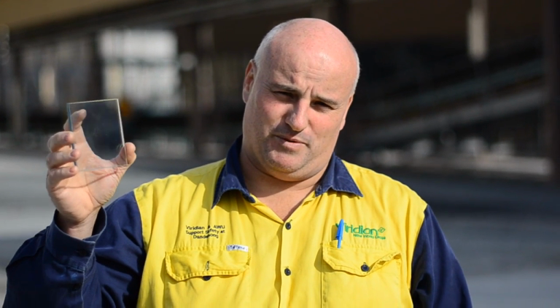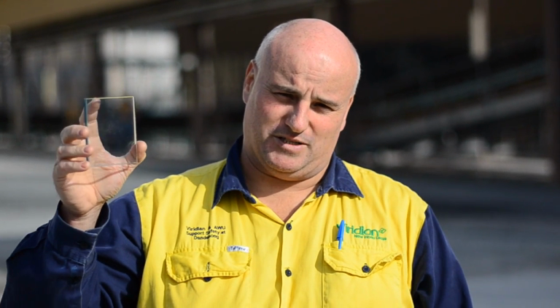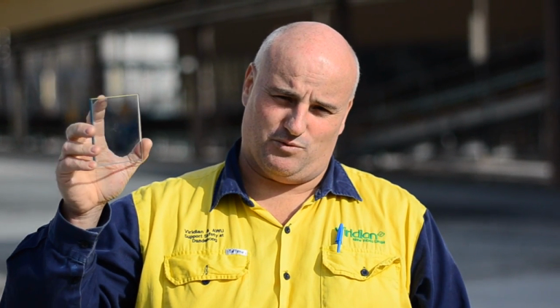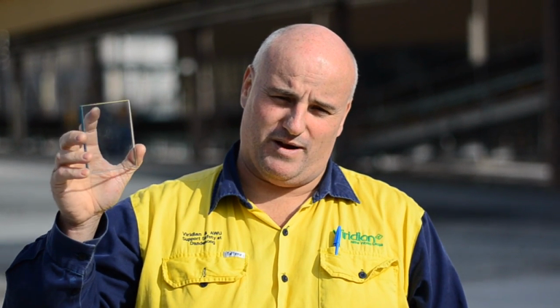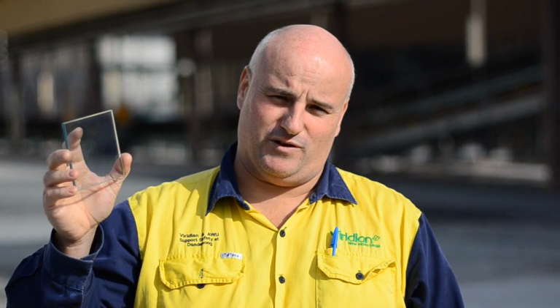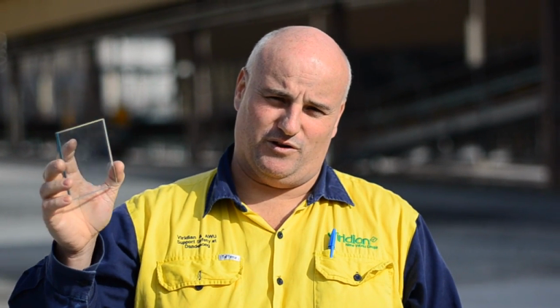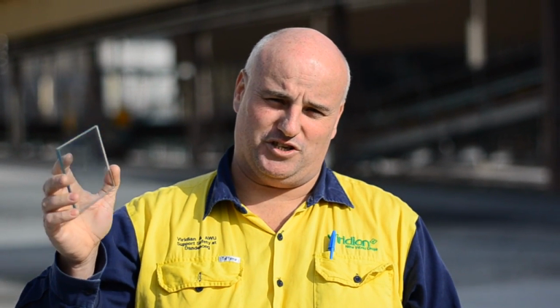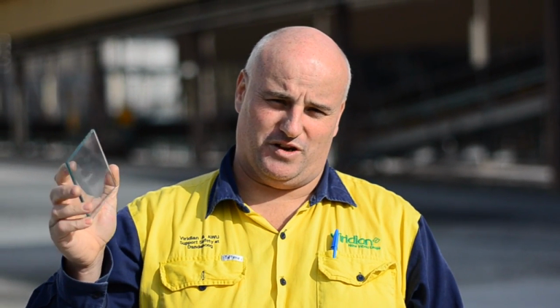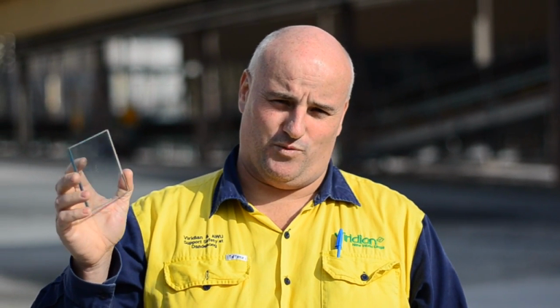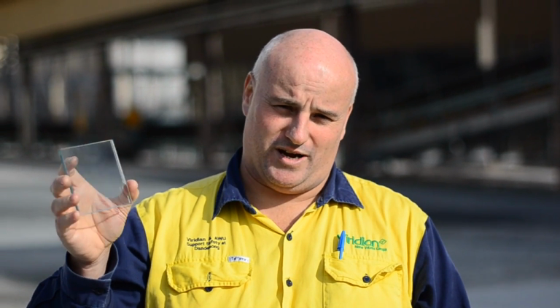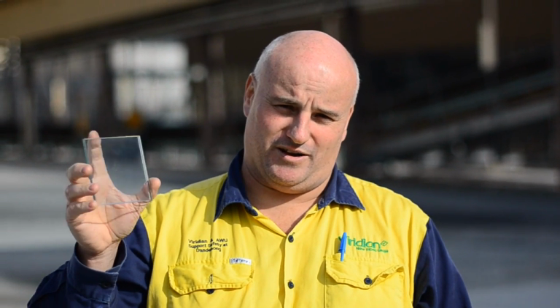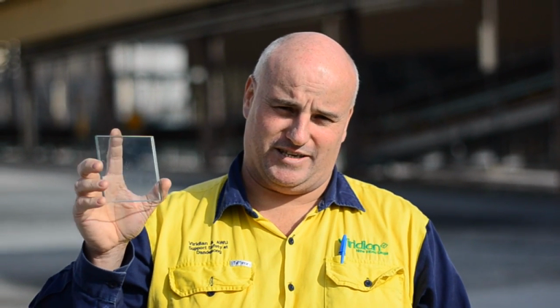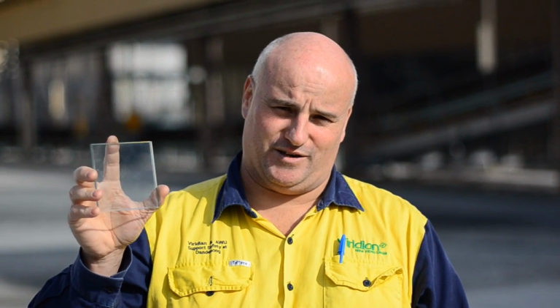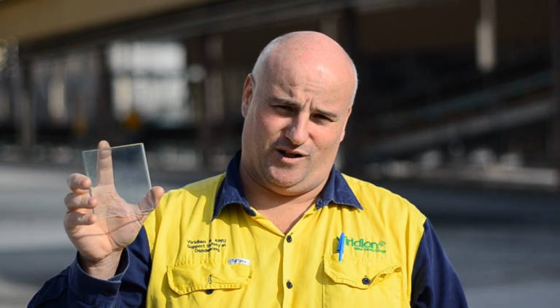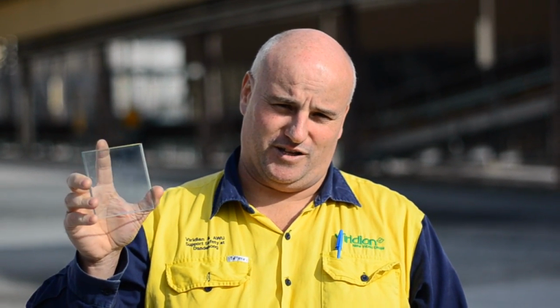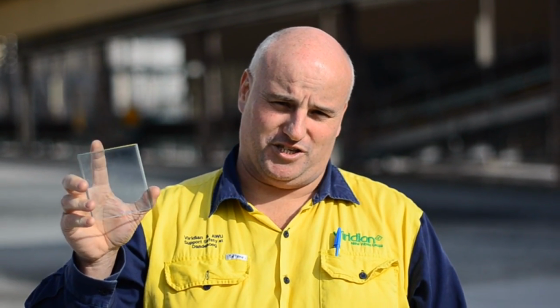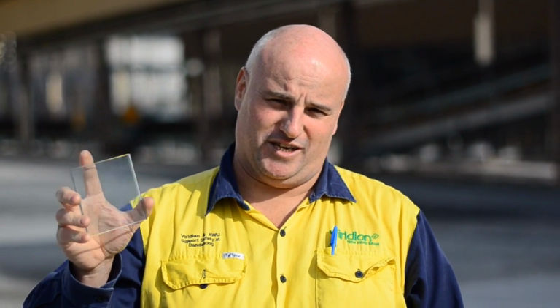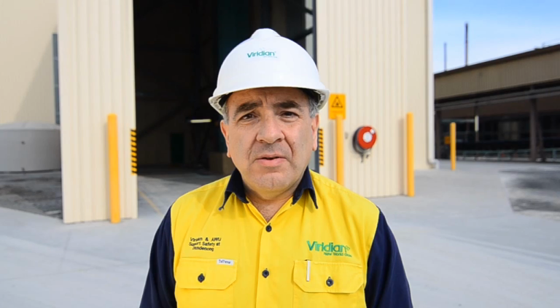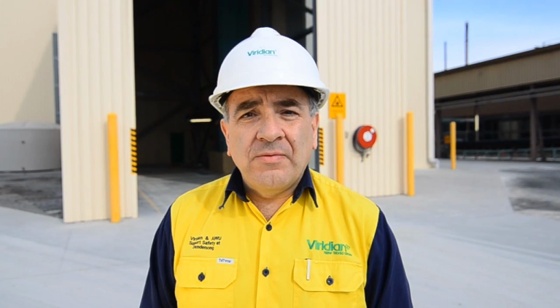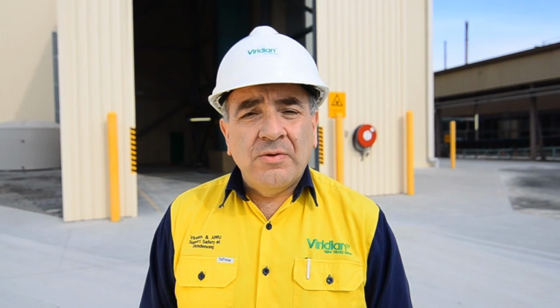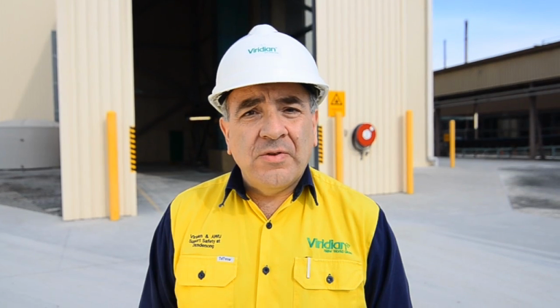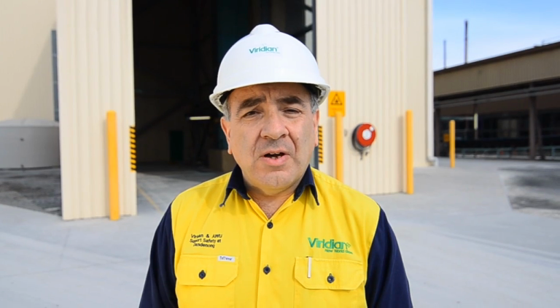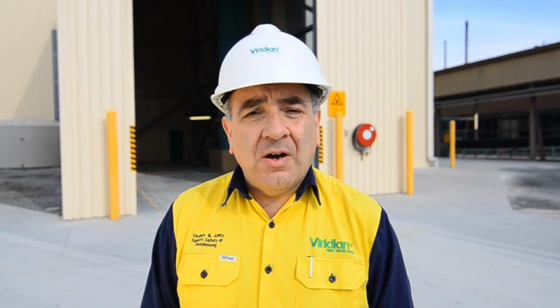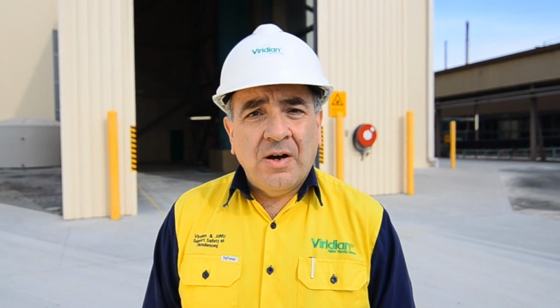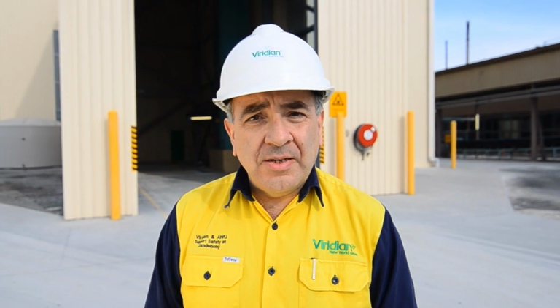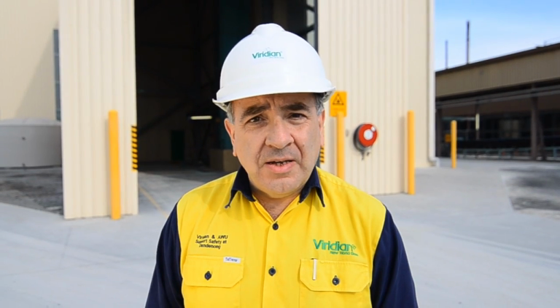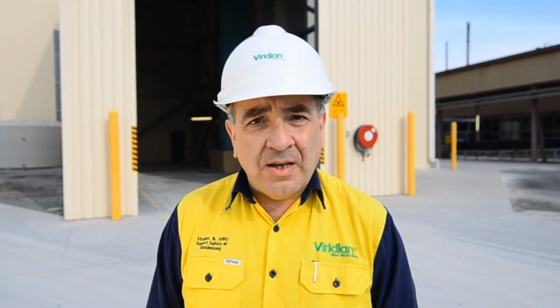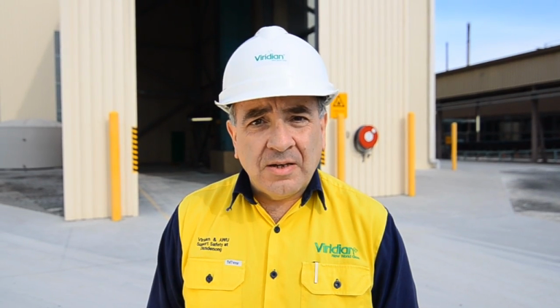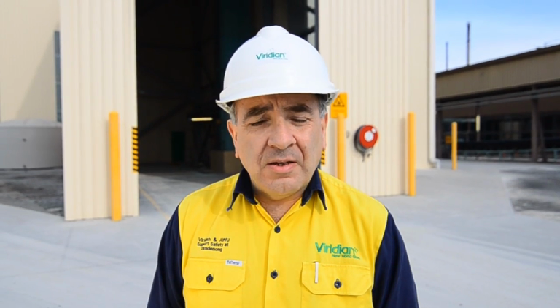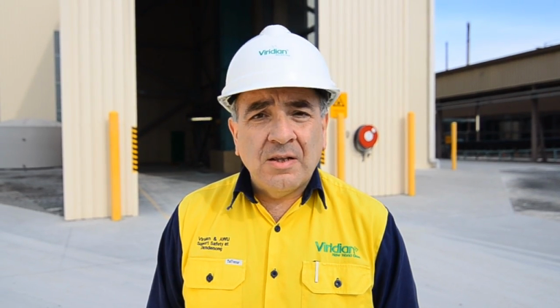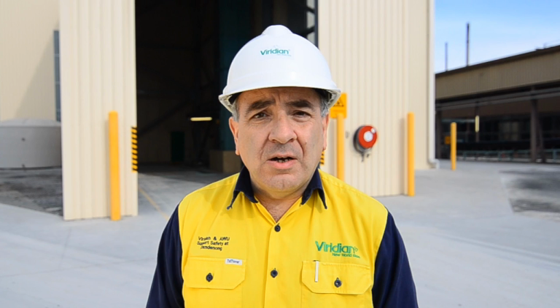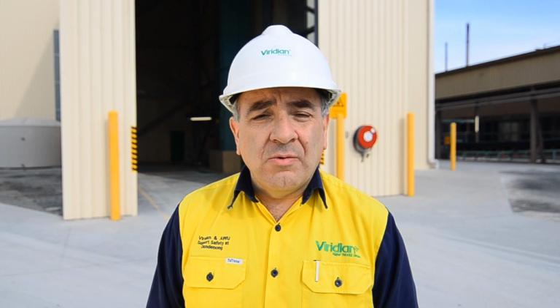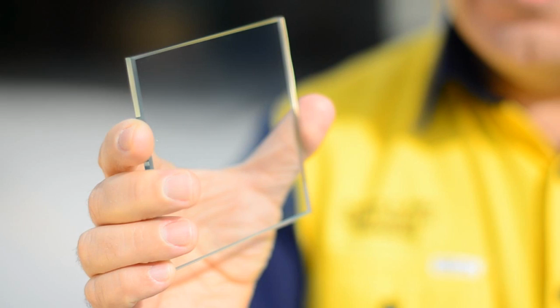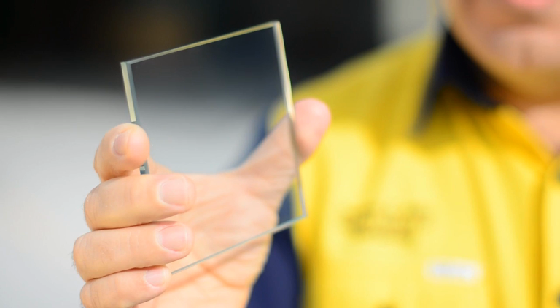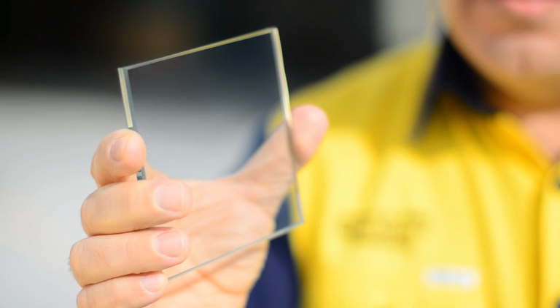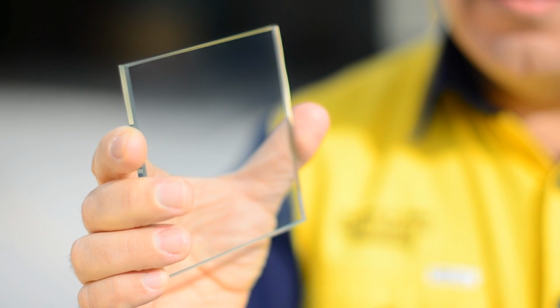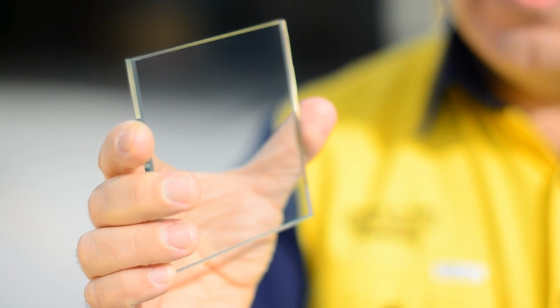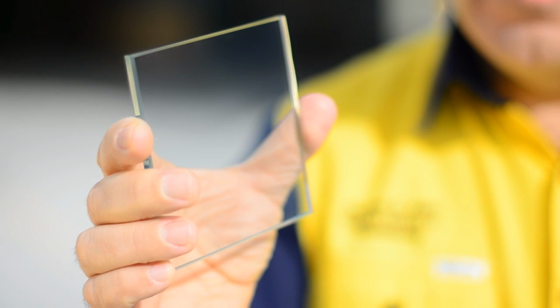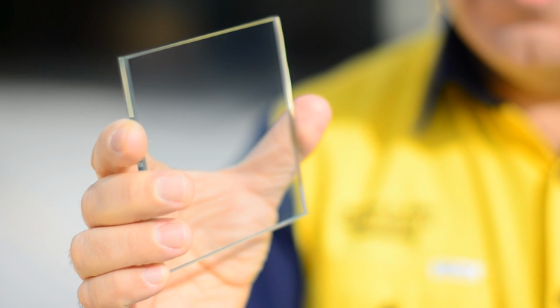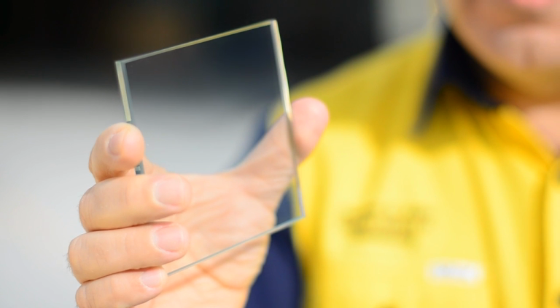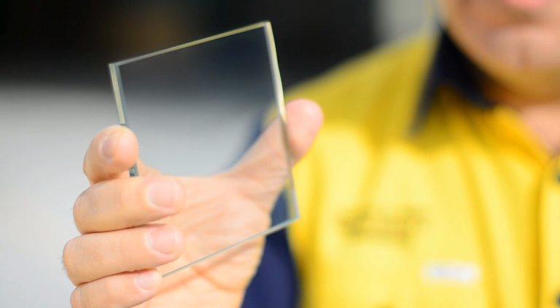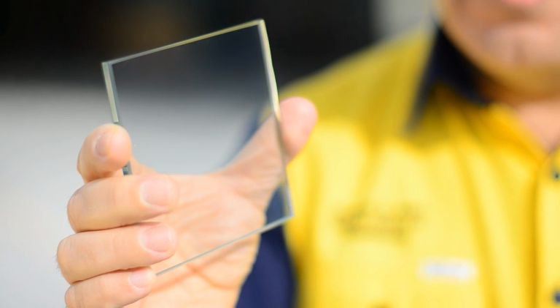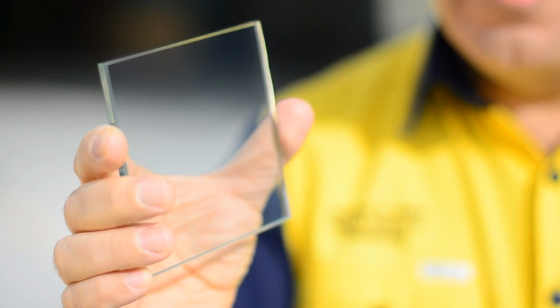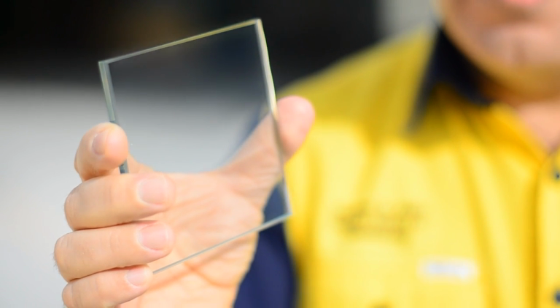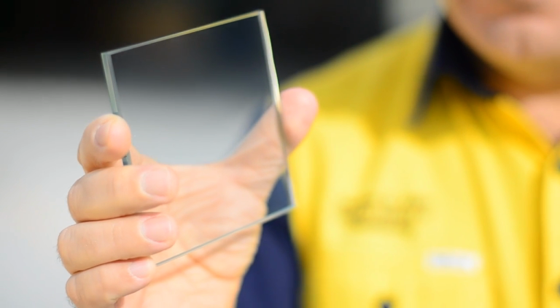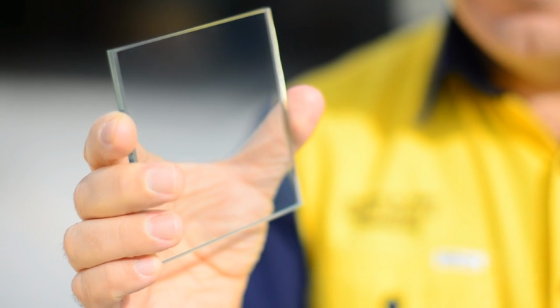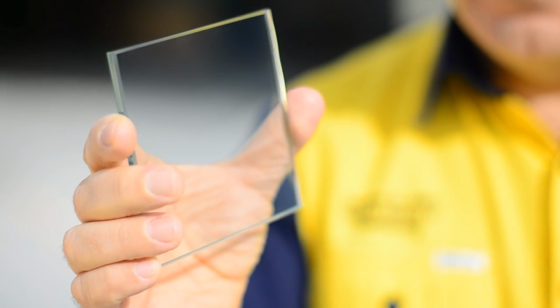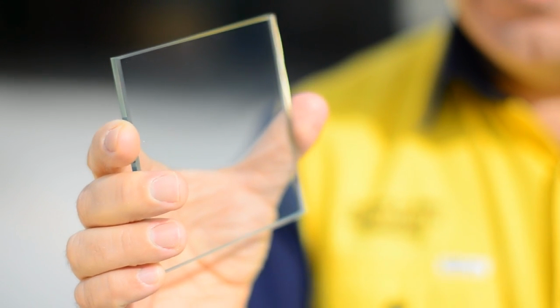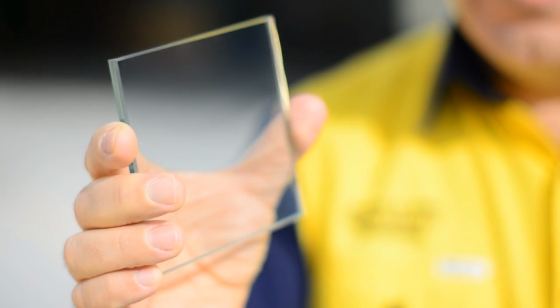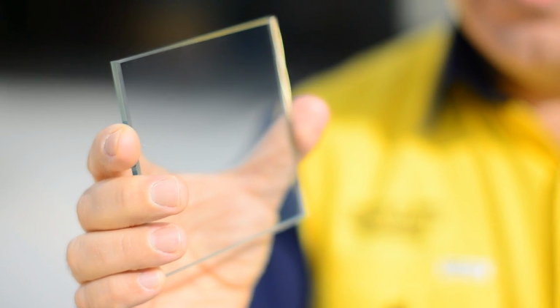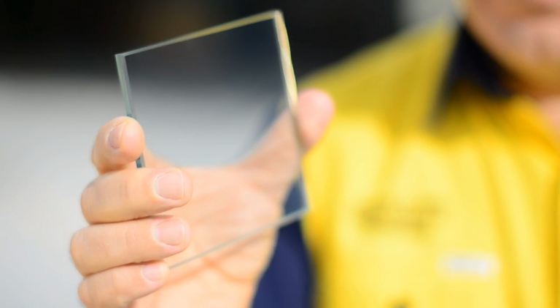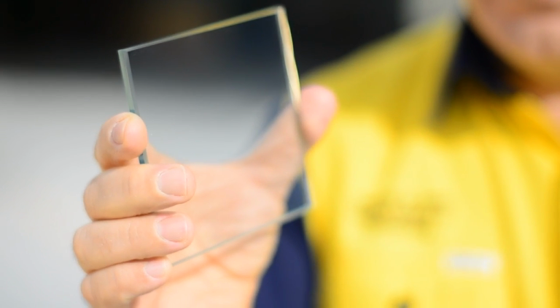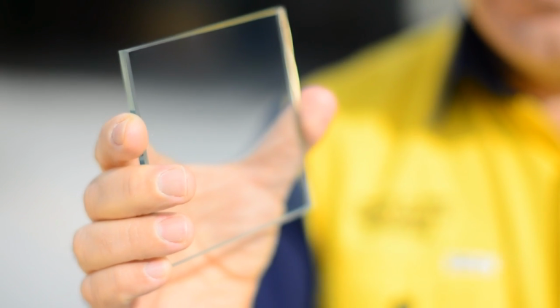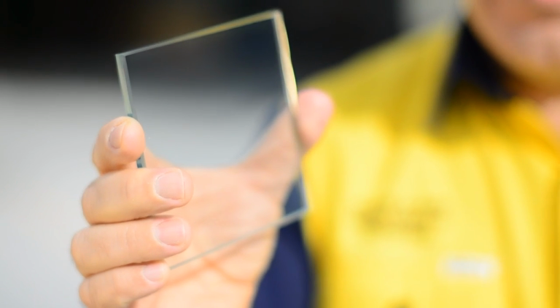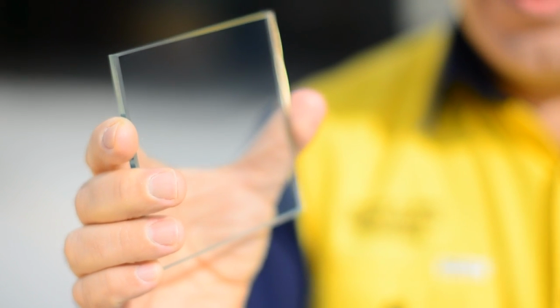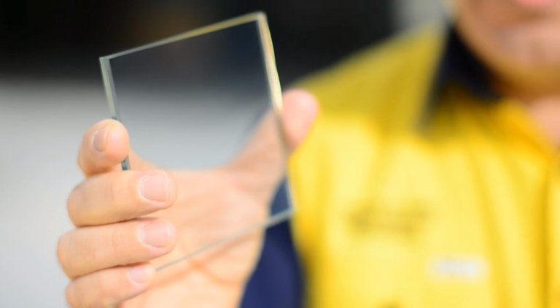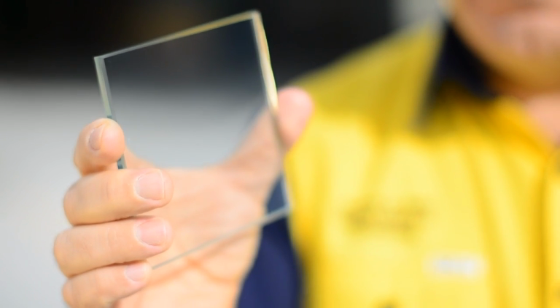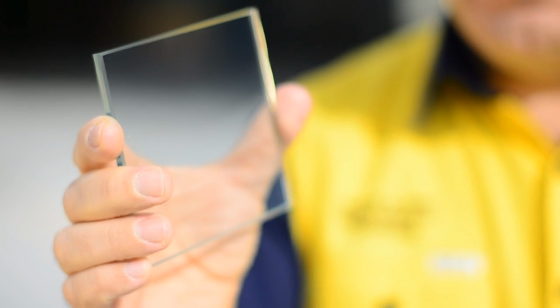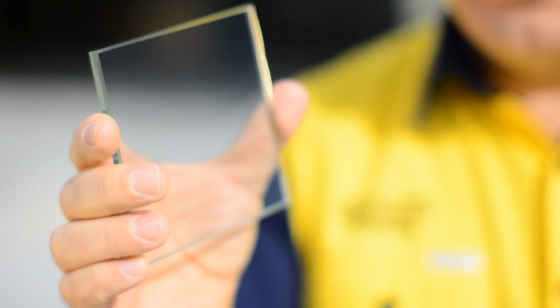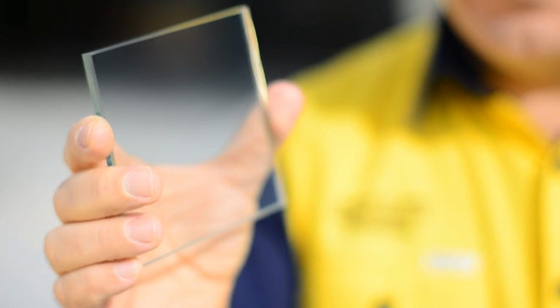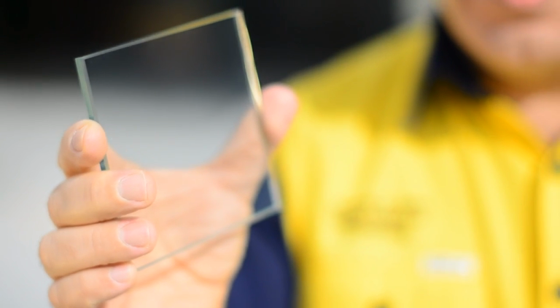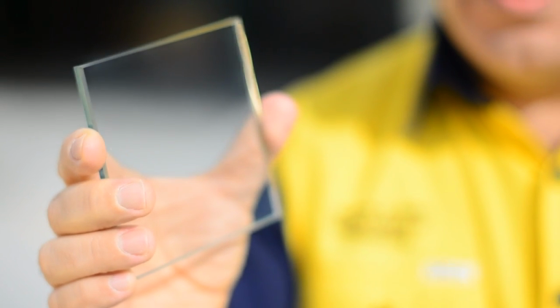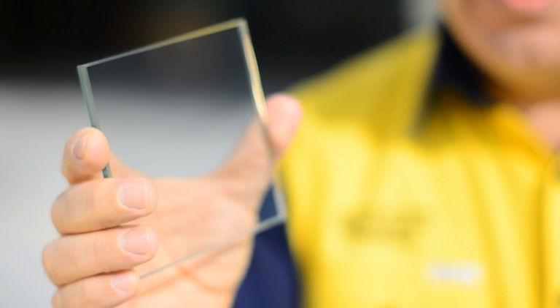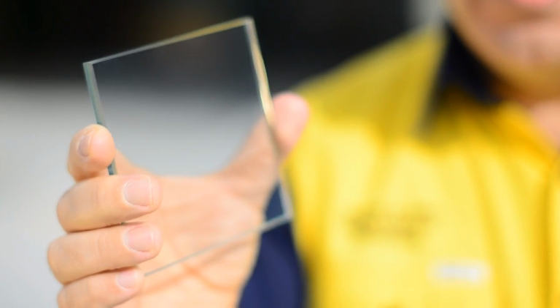It may look like ordinary glass, but it's a revolution in window technology. It's using a high-tech, low-E coating on glass to actively insulate Australian homes.